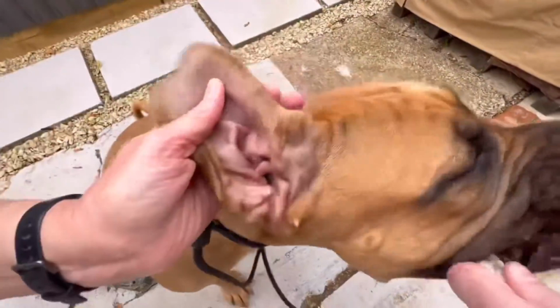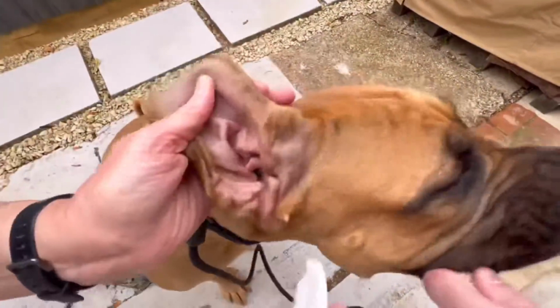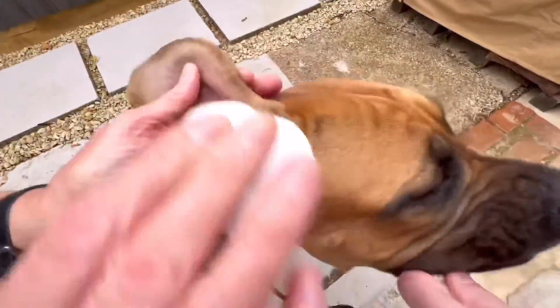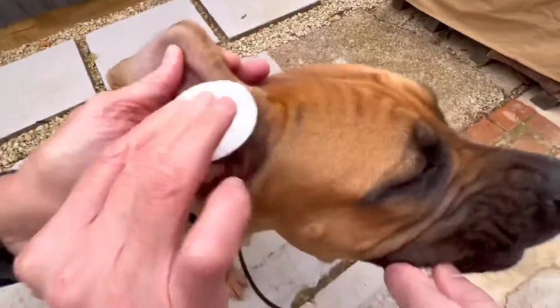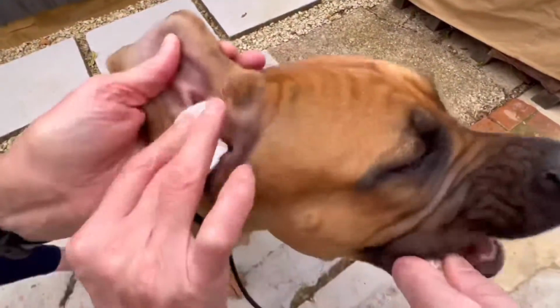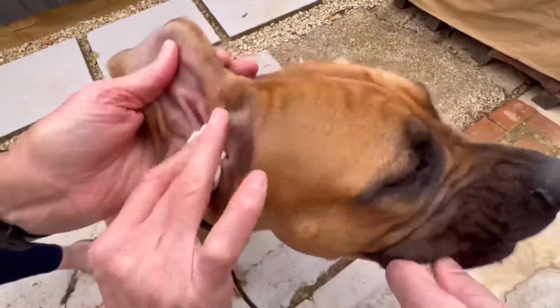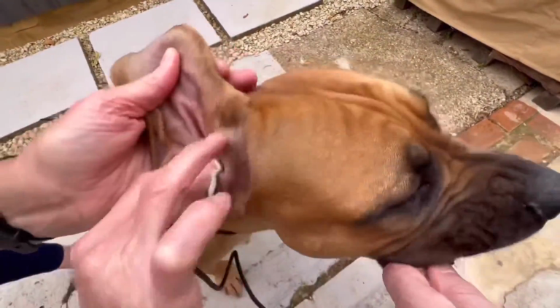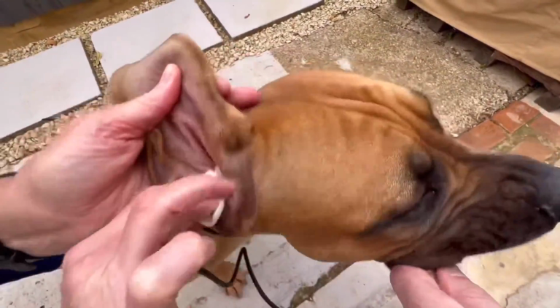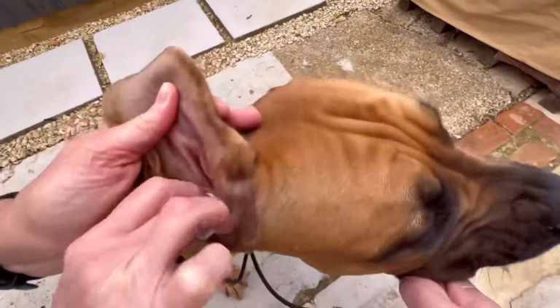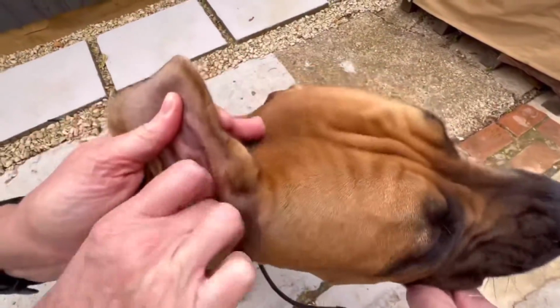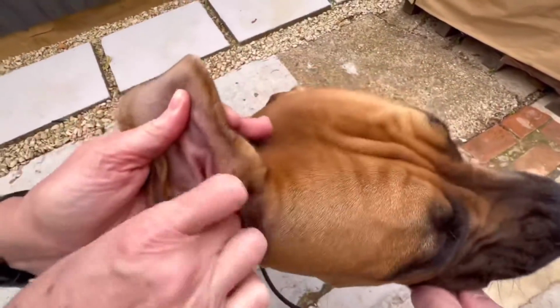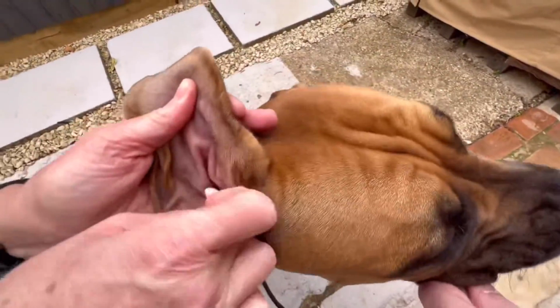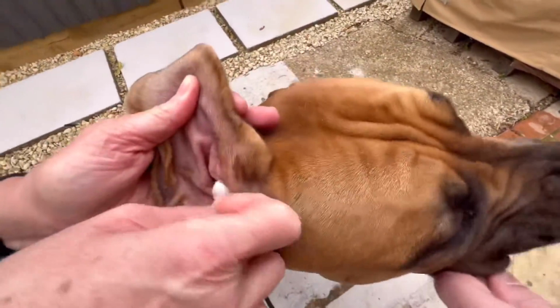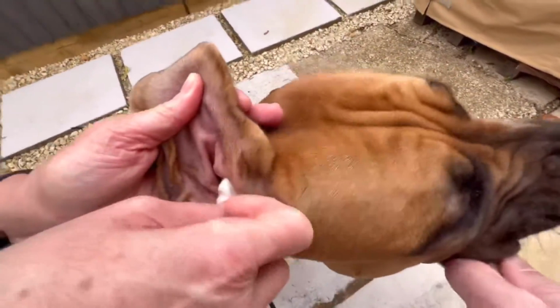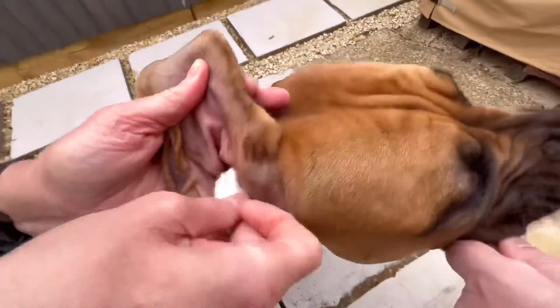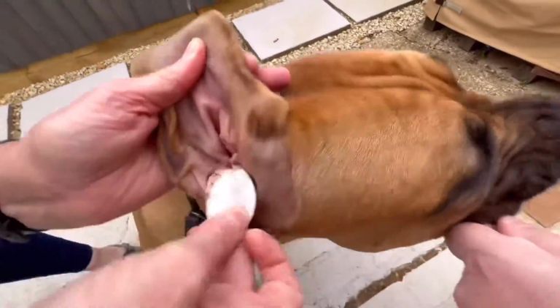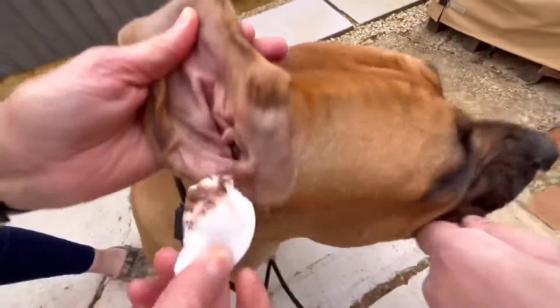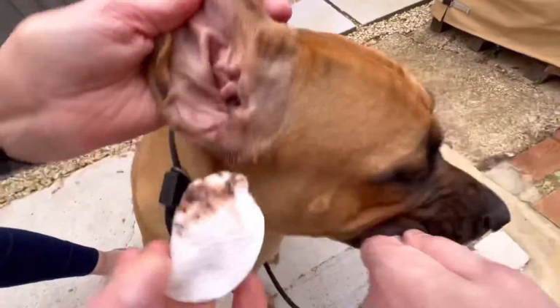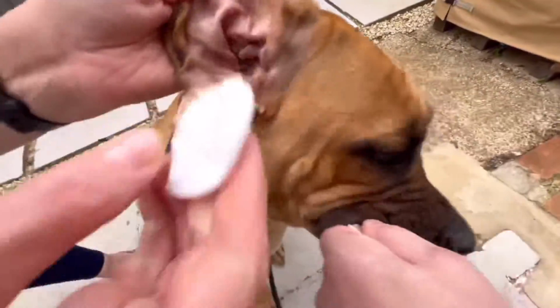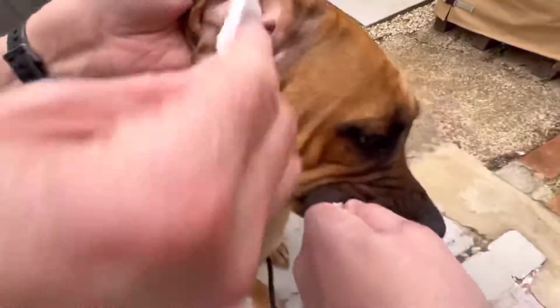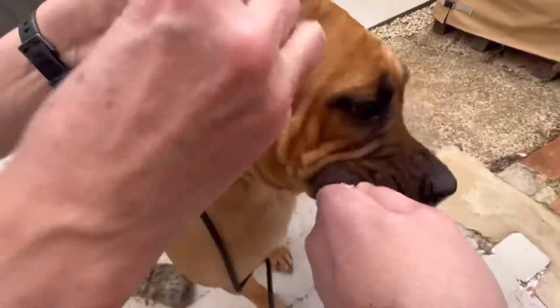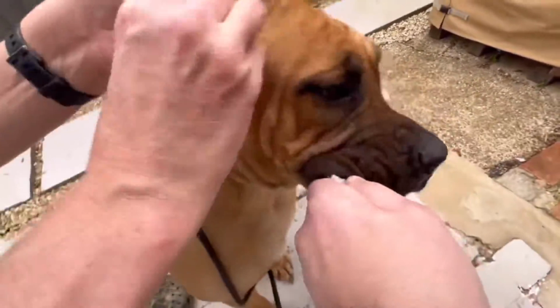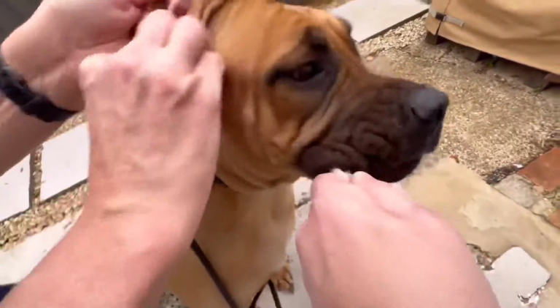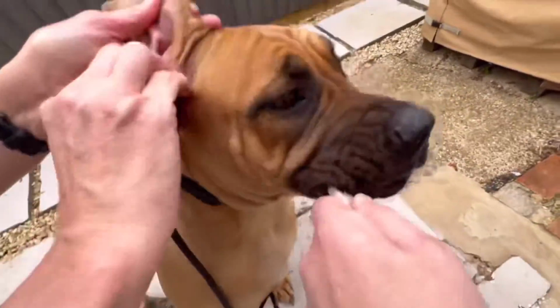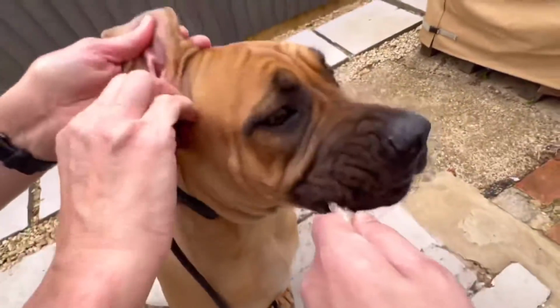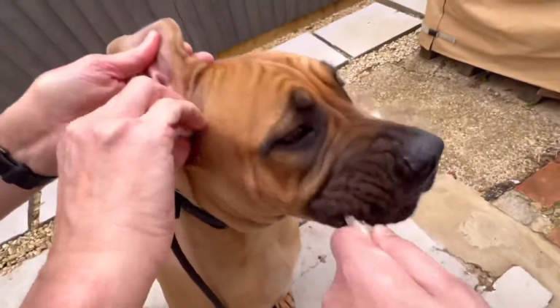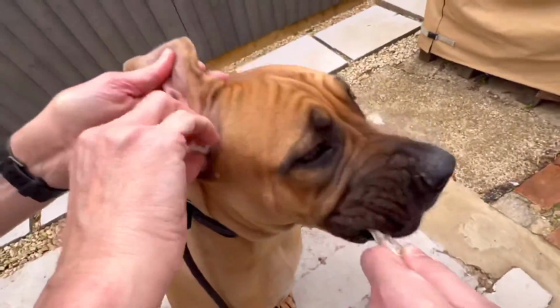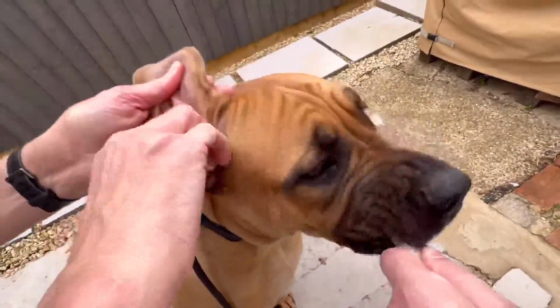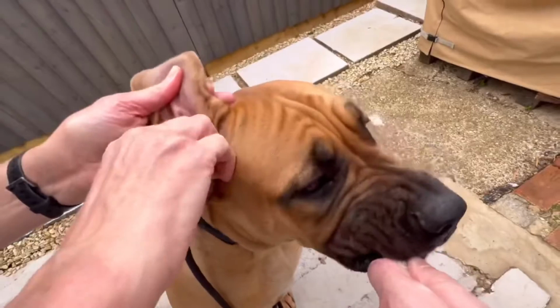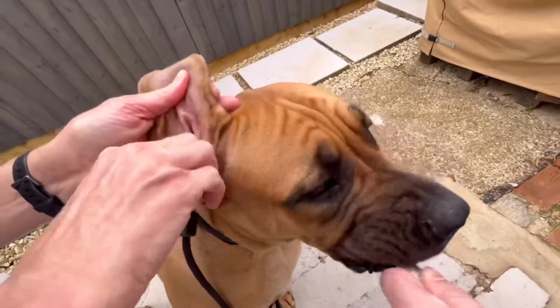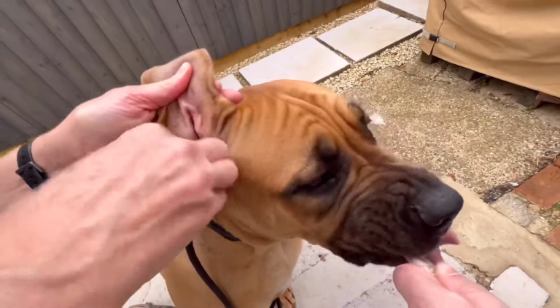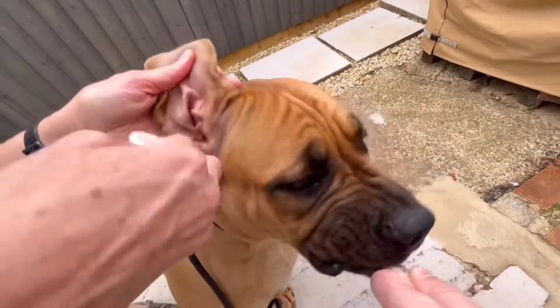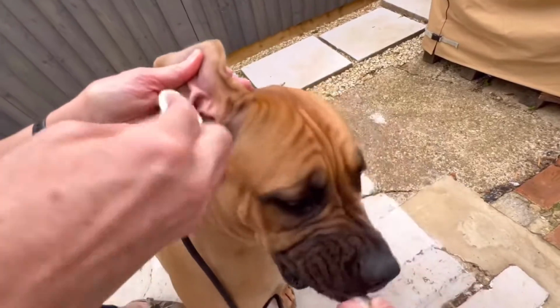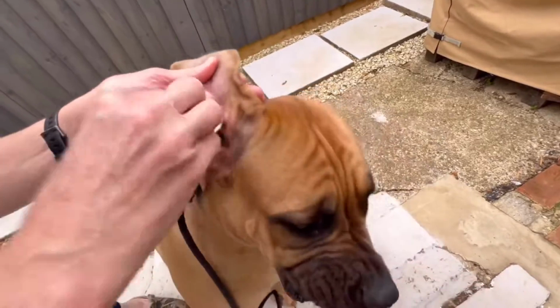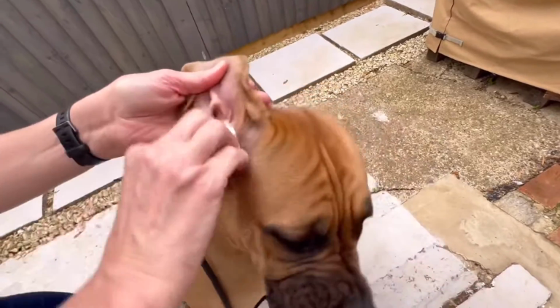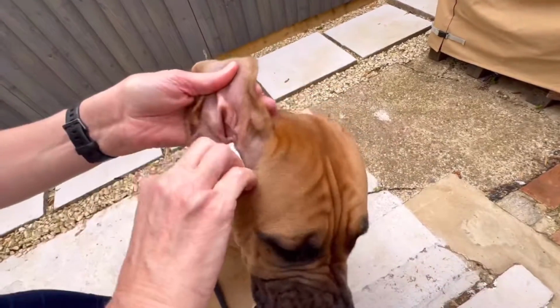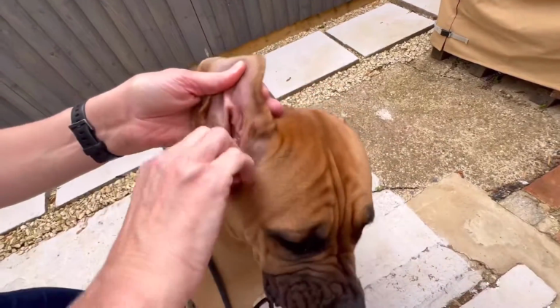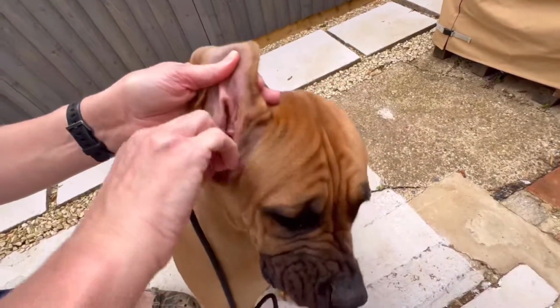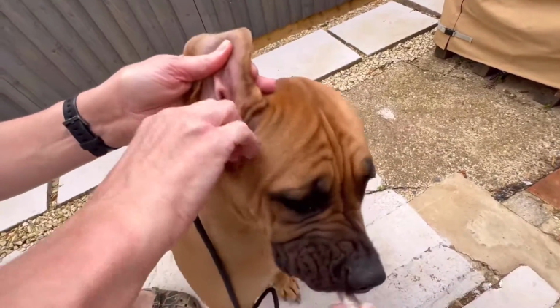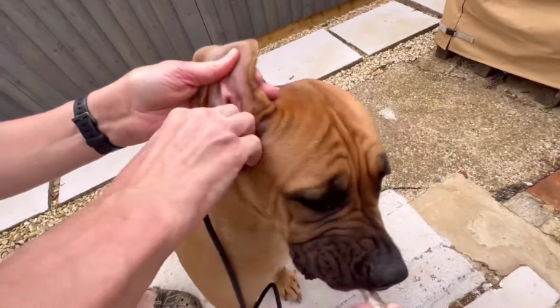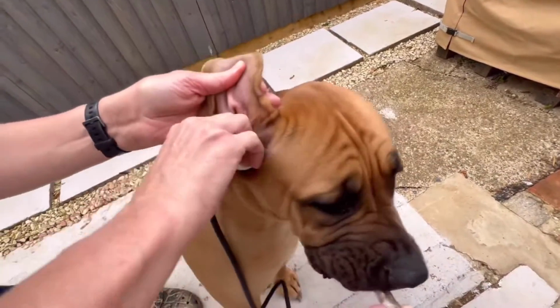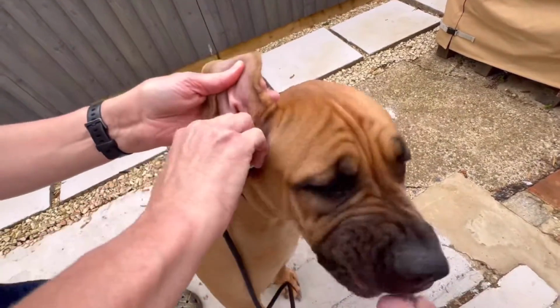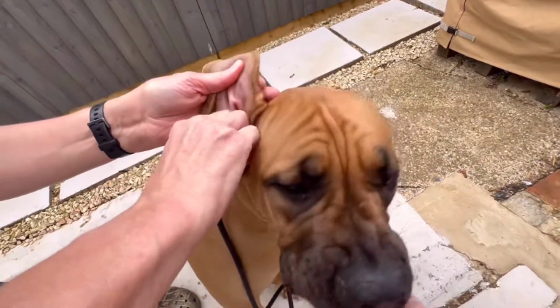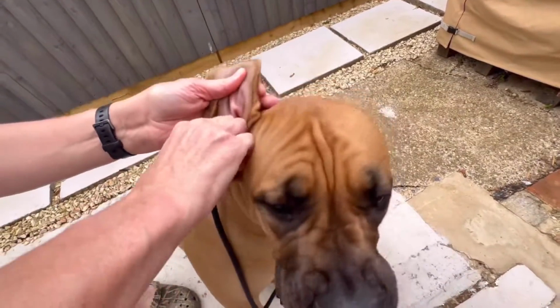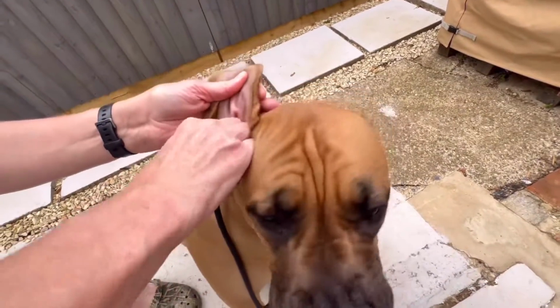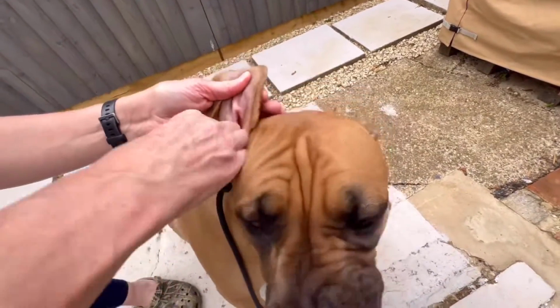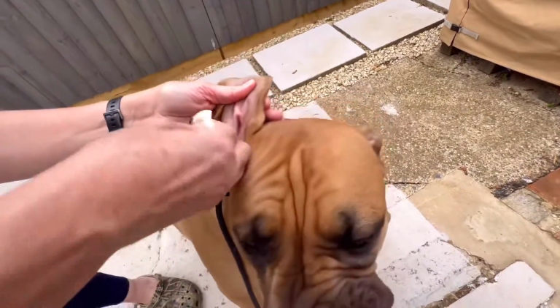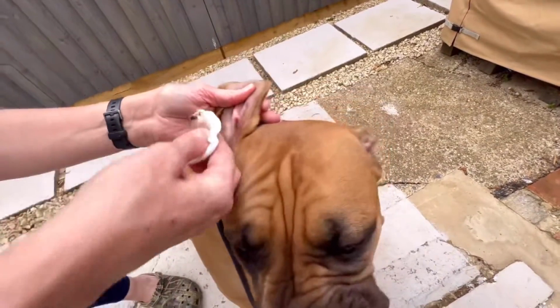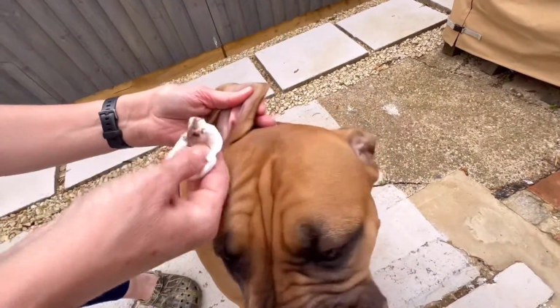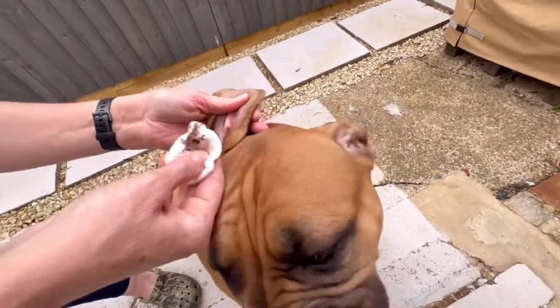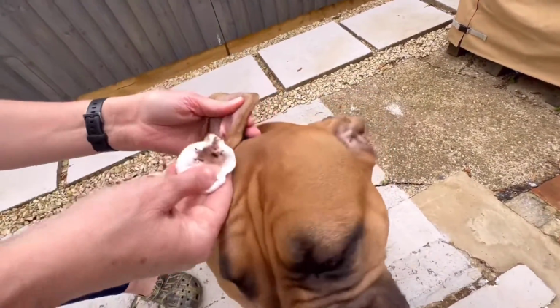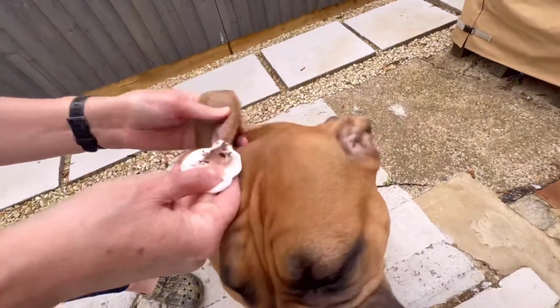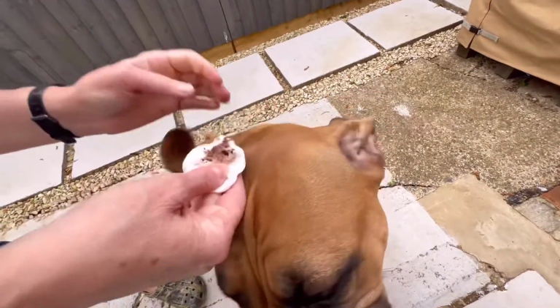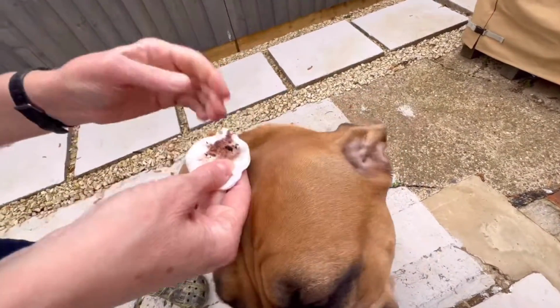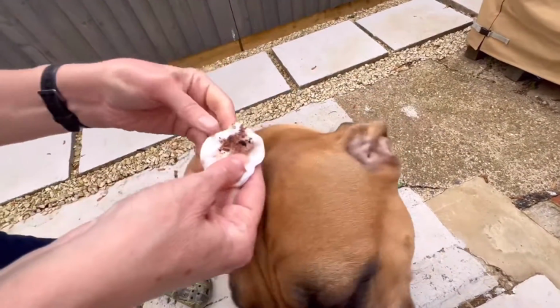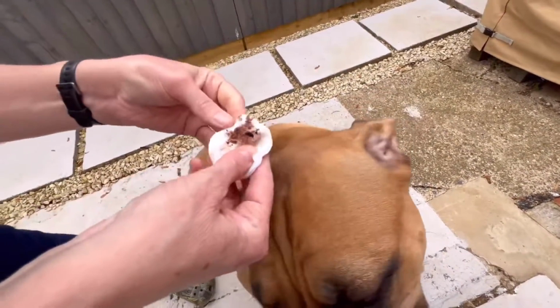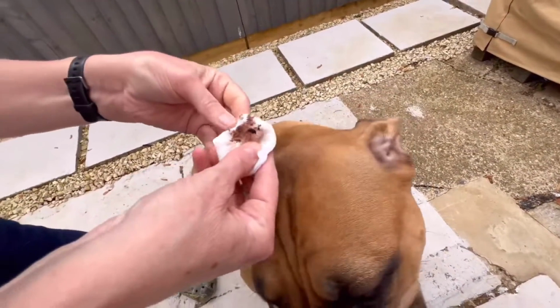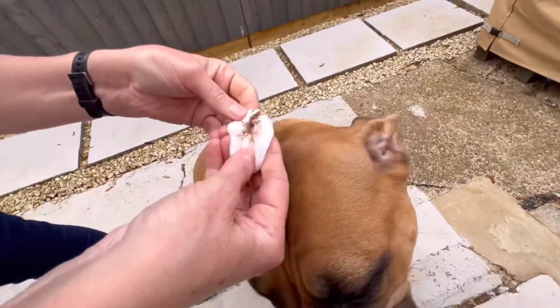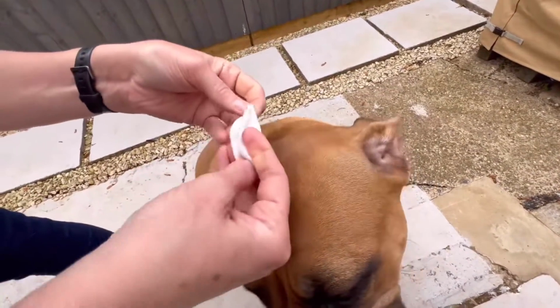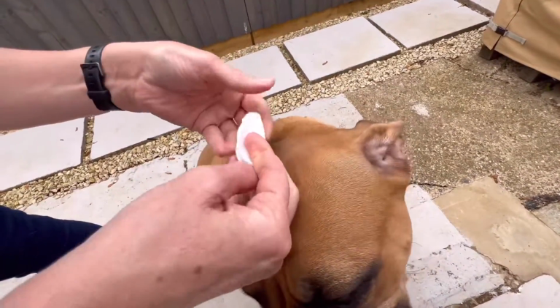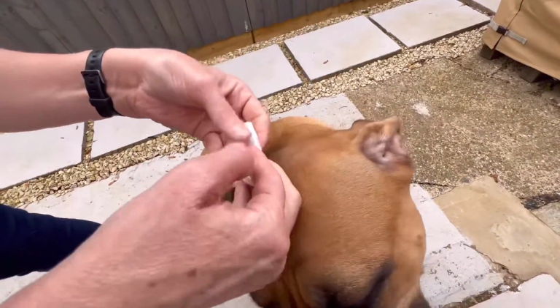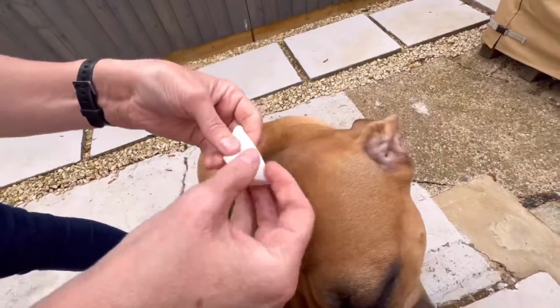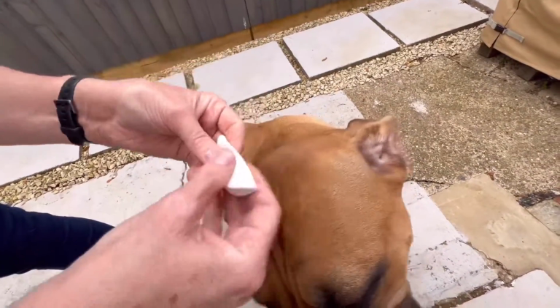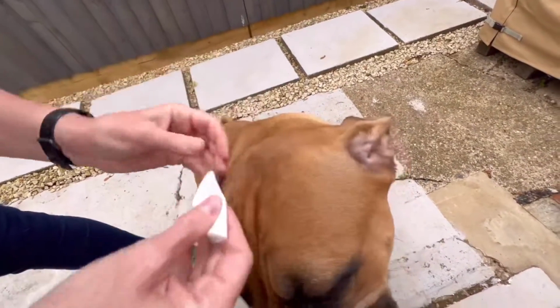As you can see, we're just finishing up with Daisy's ears. It's a dirty job but it's got to be done. Next we're going to go into claw clipping.